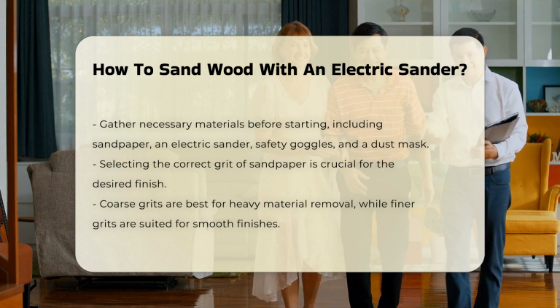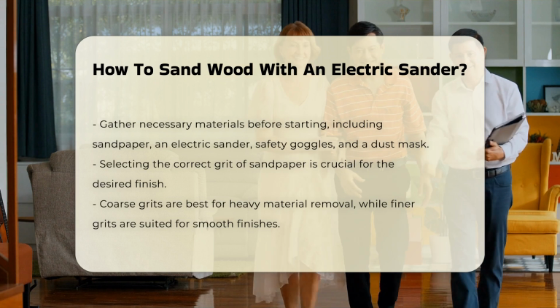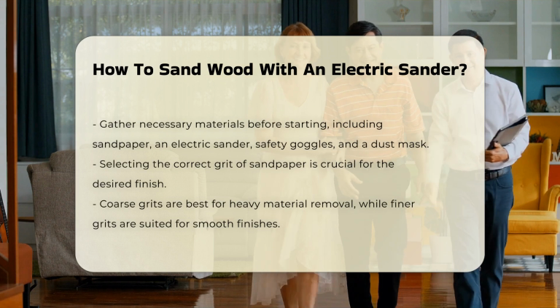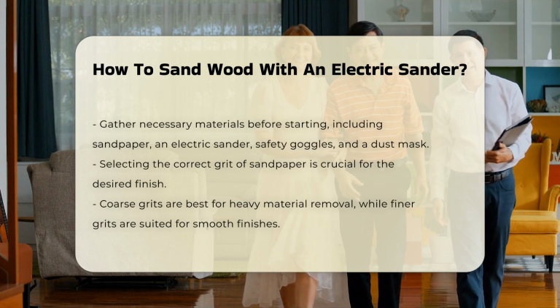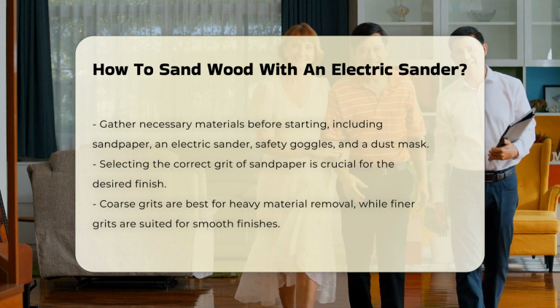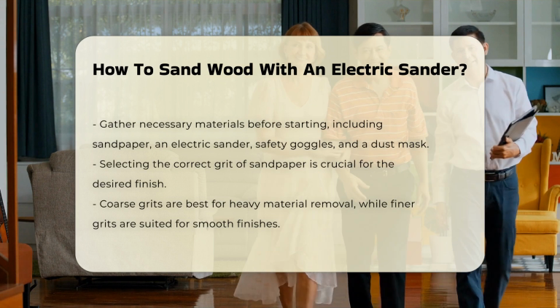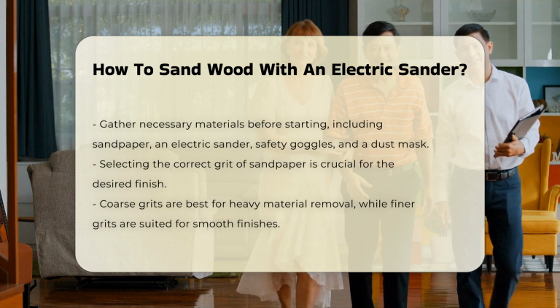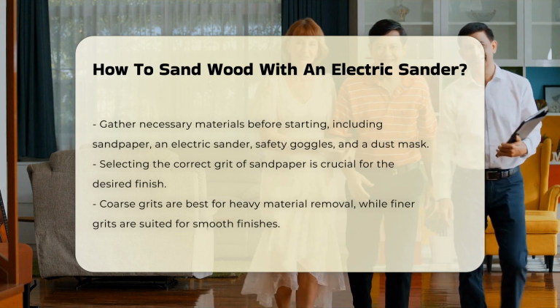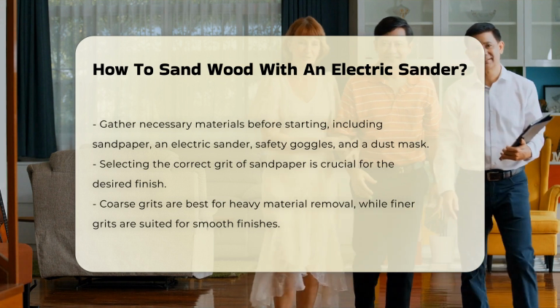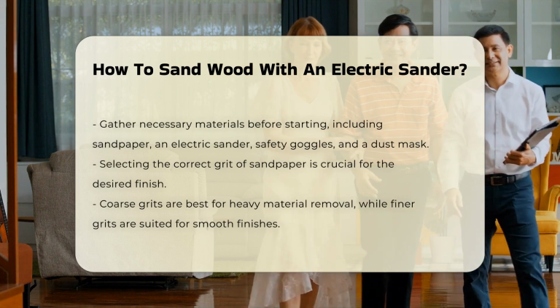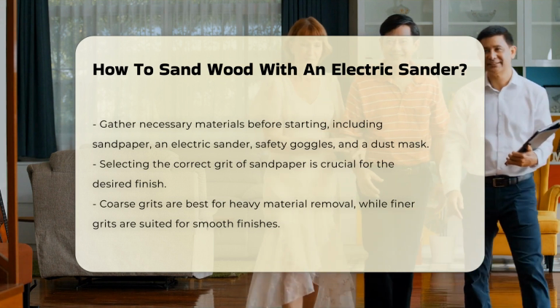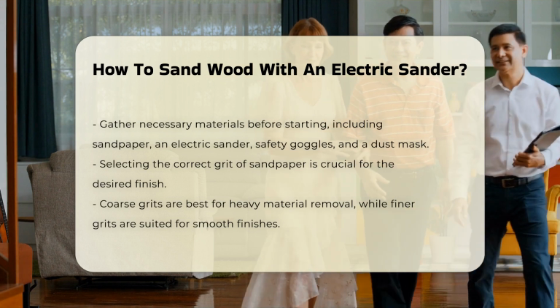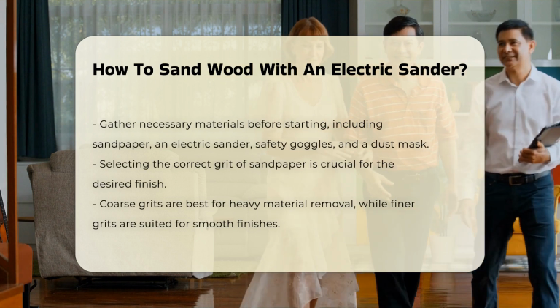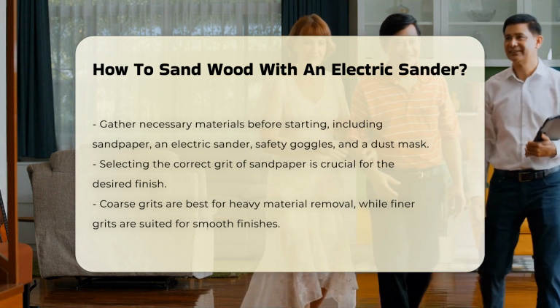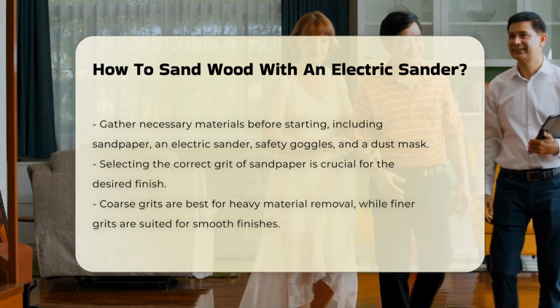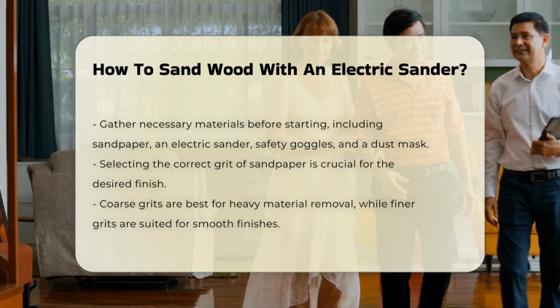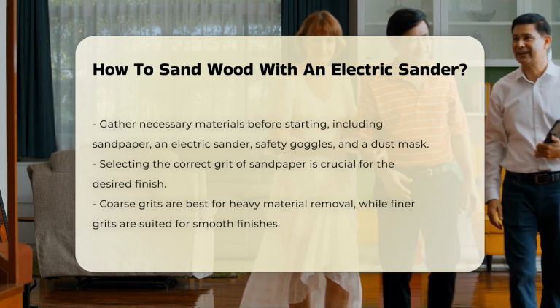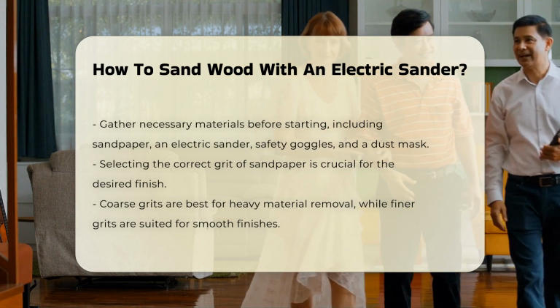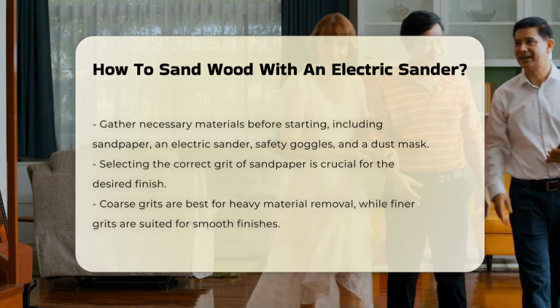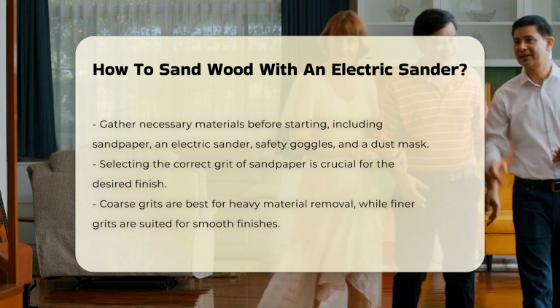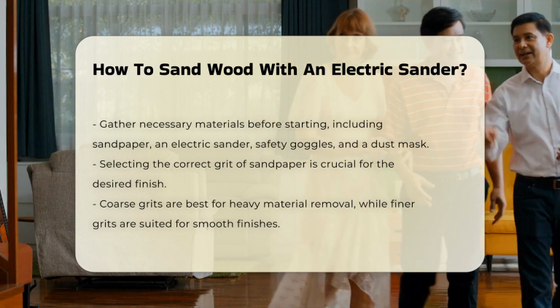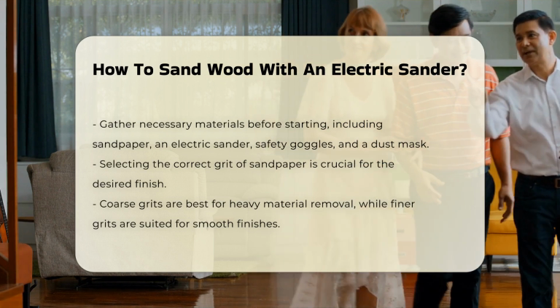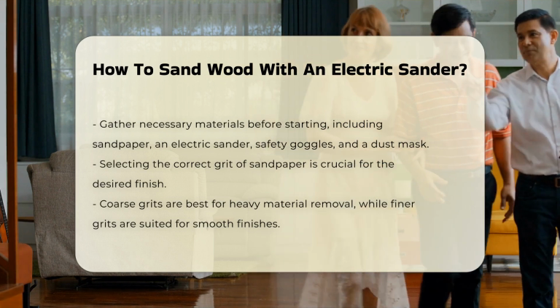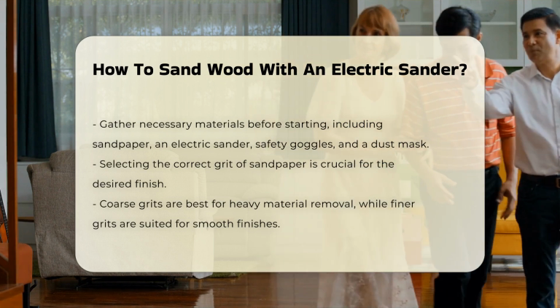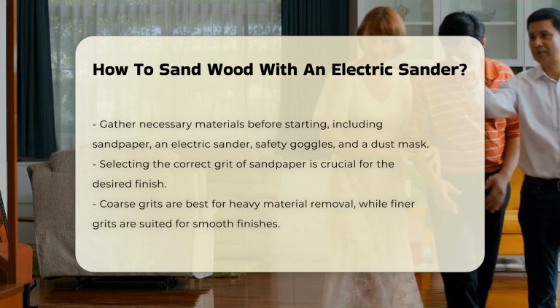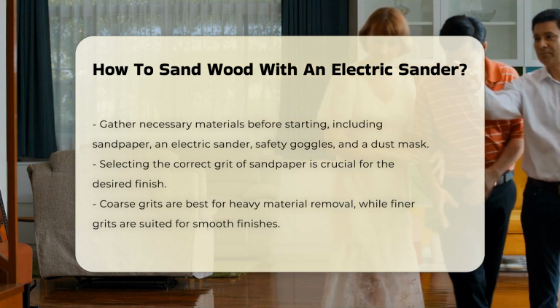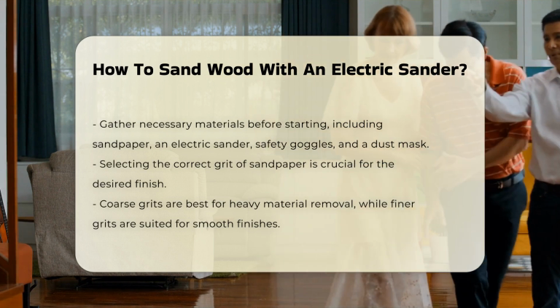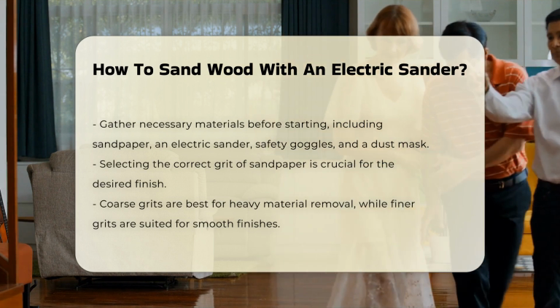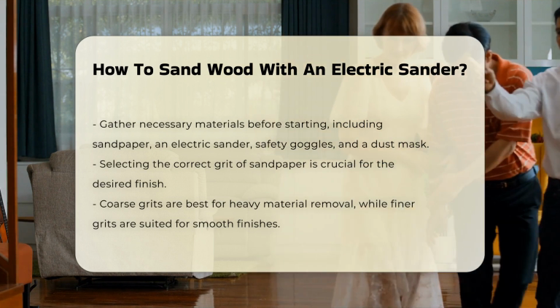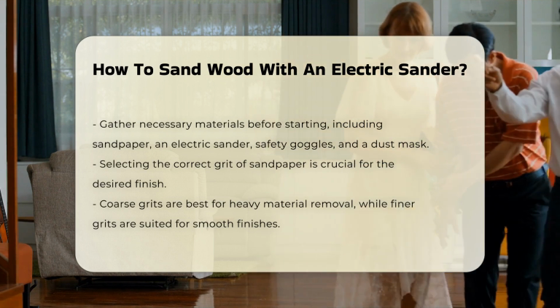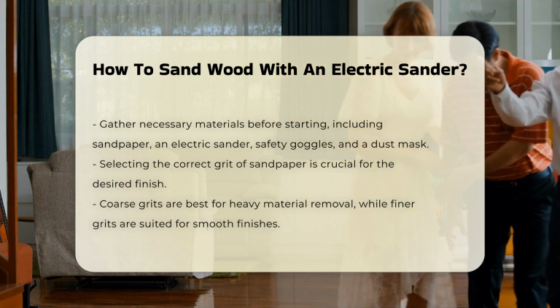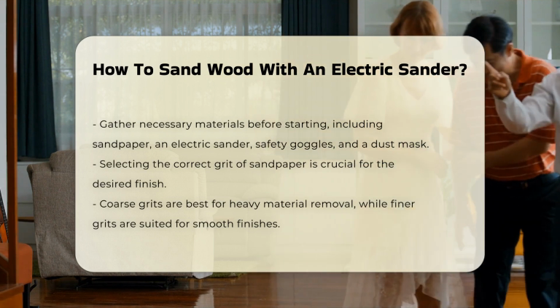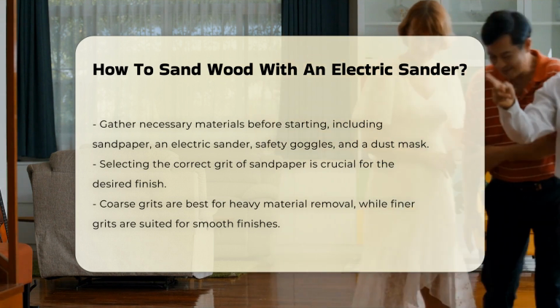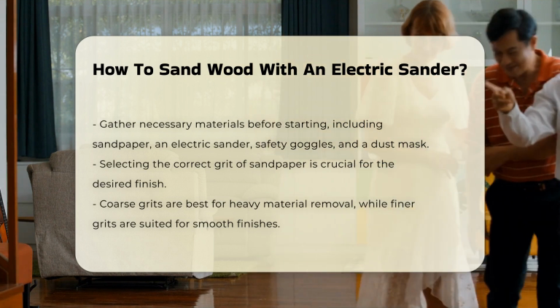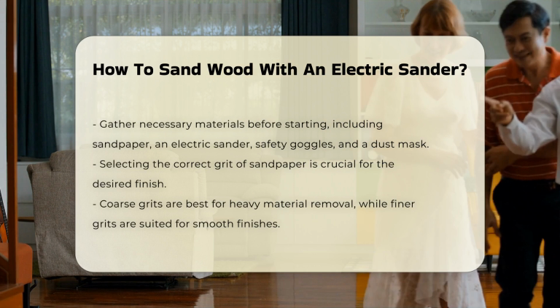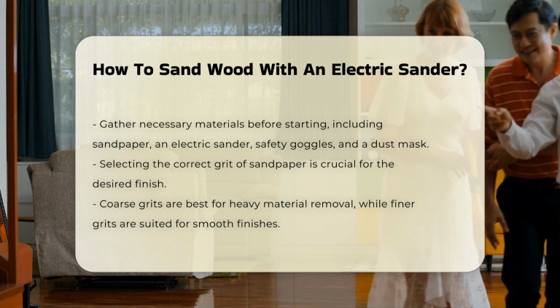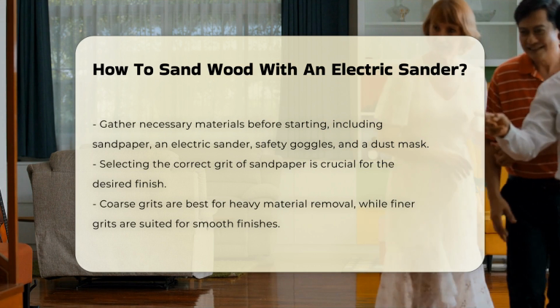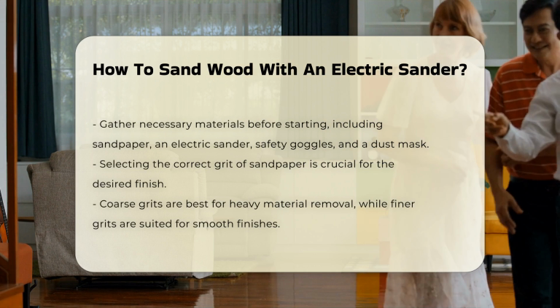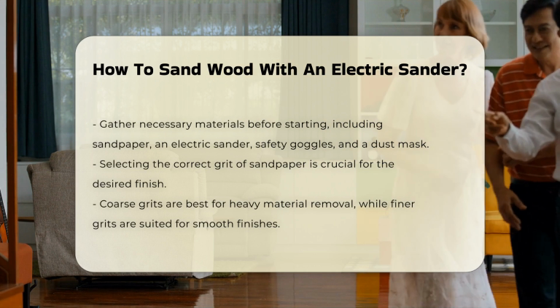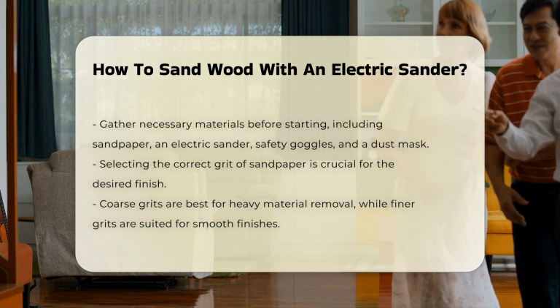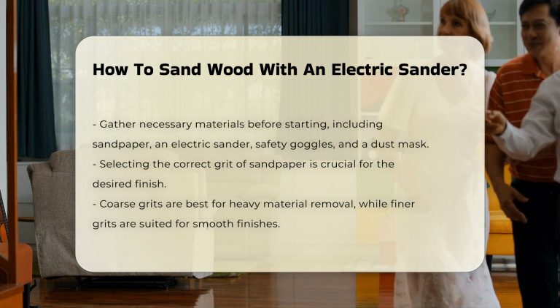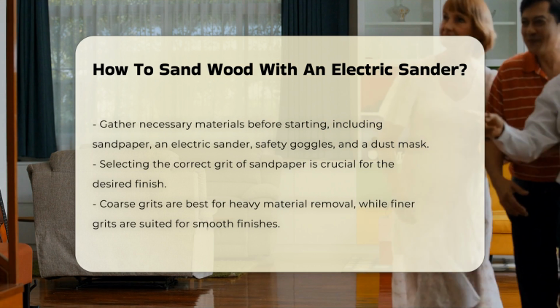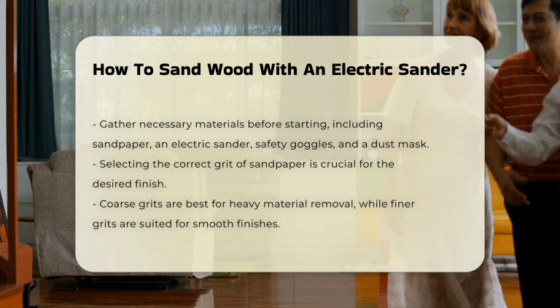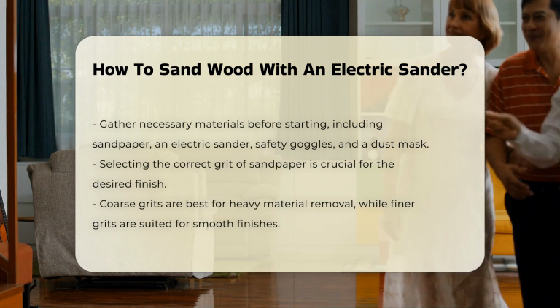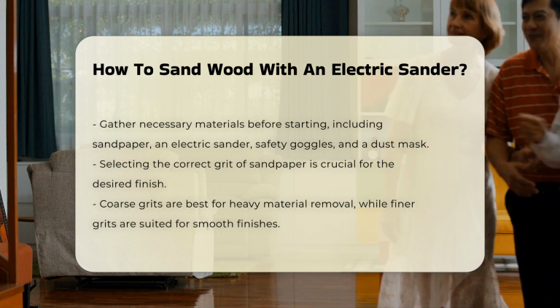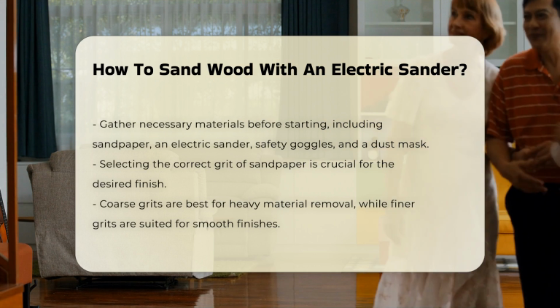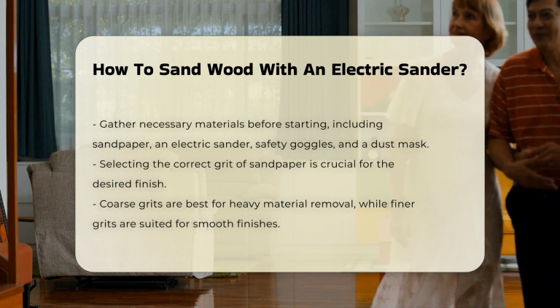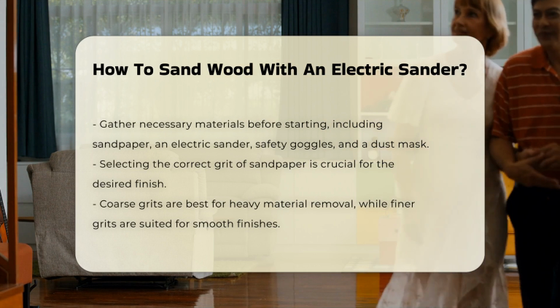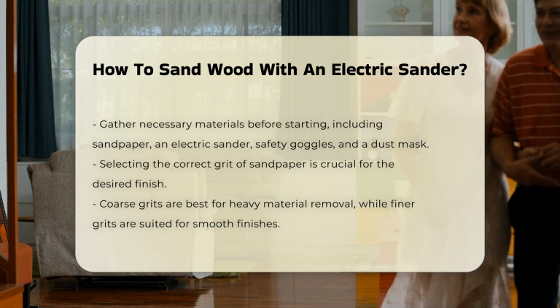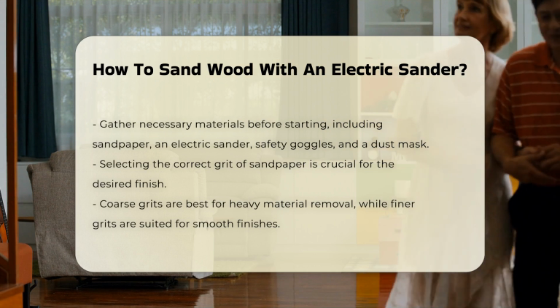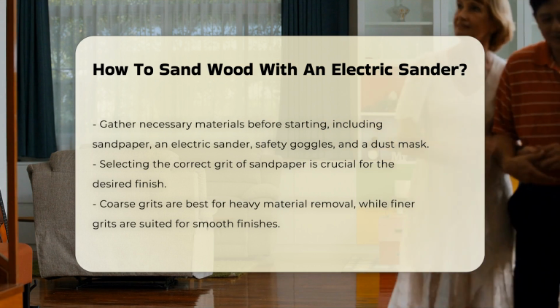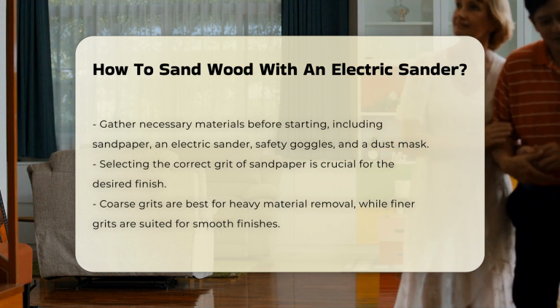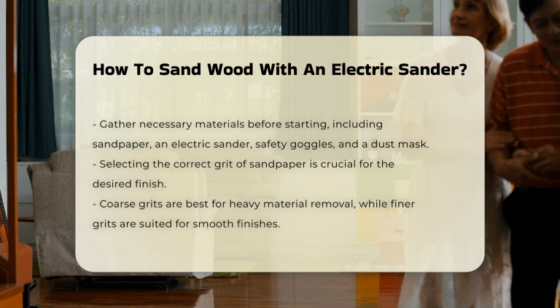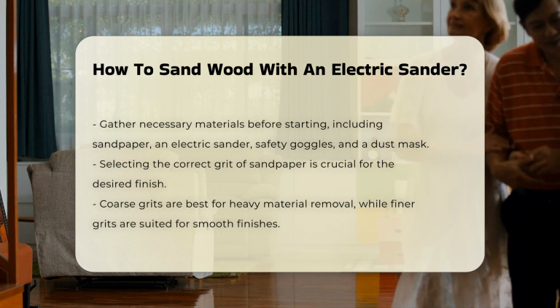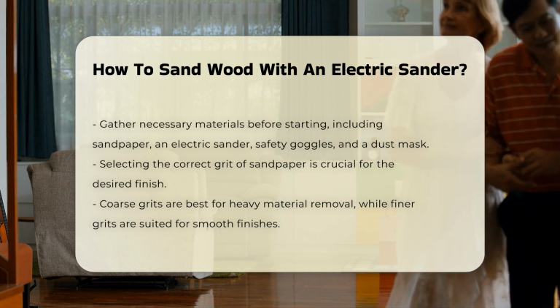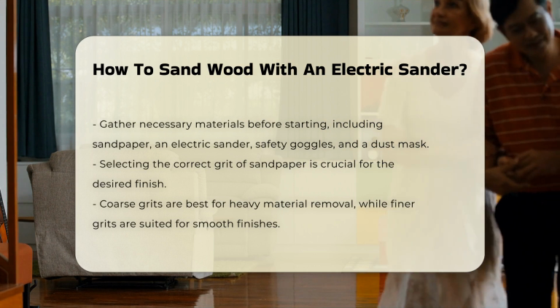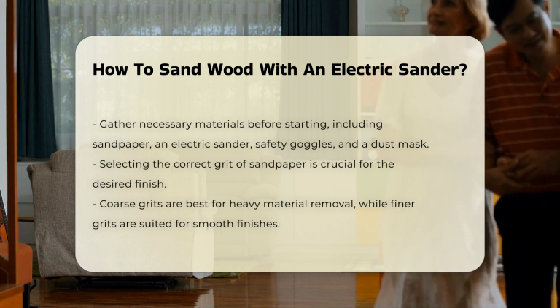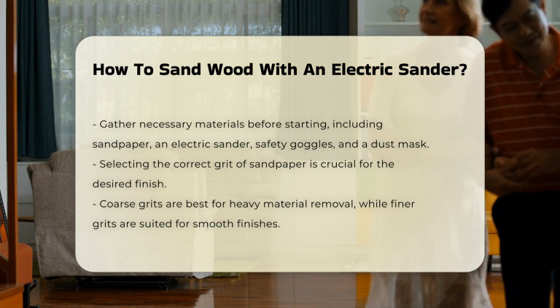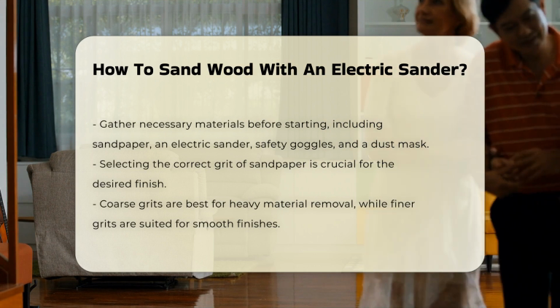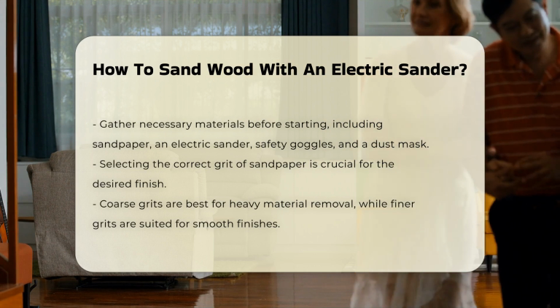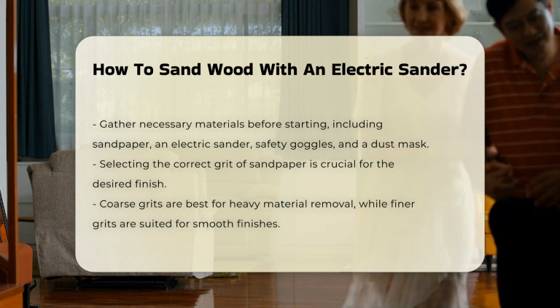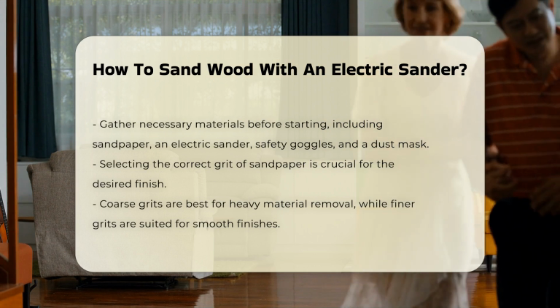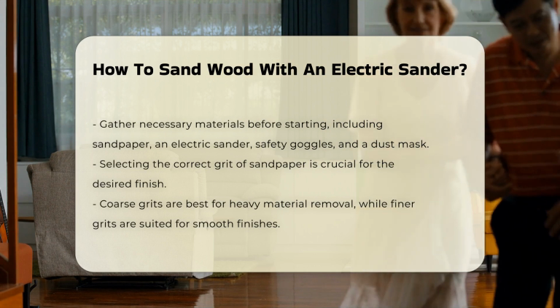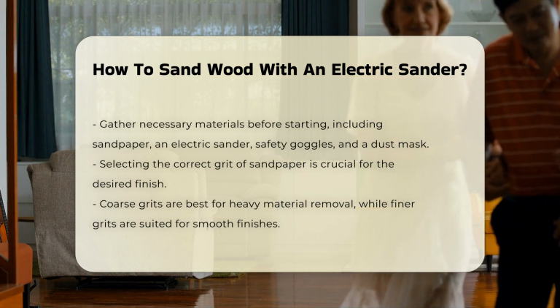Choosing the right grit of sandpaper is vital. Coarse grits are suitable for heavy material removal, while finer grits are ideal for smooth finishes.